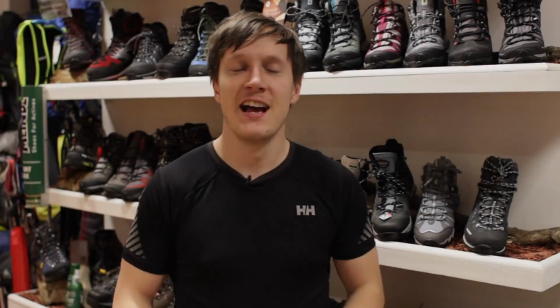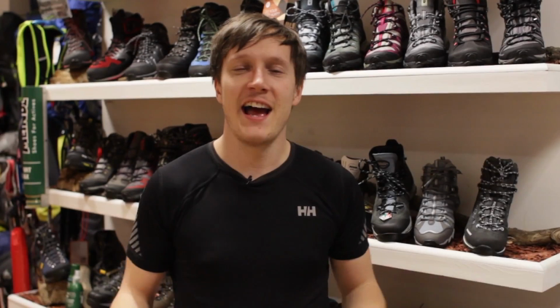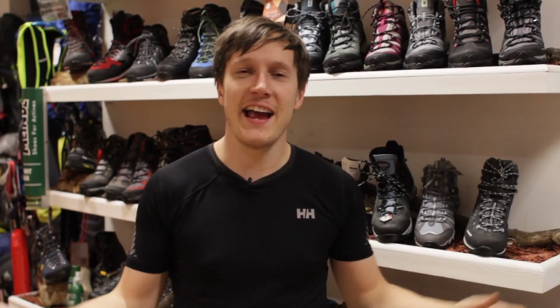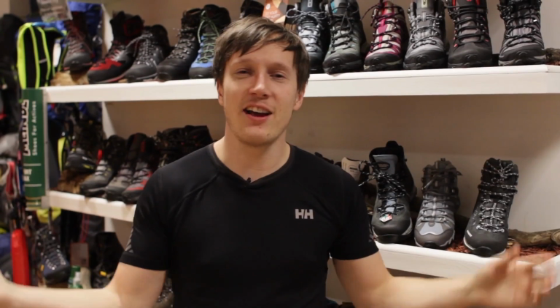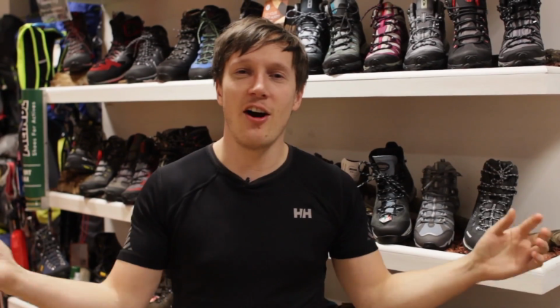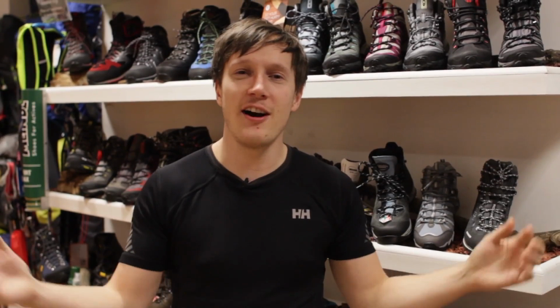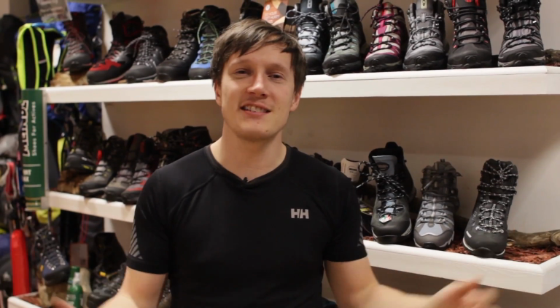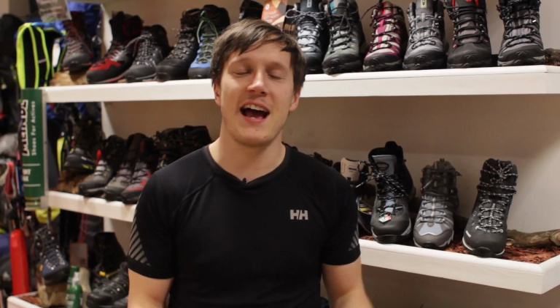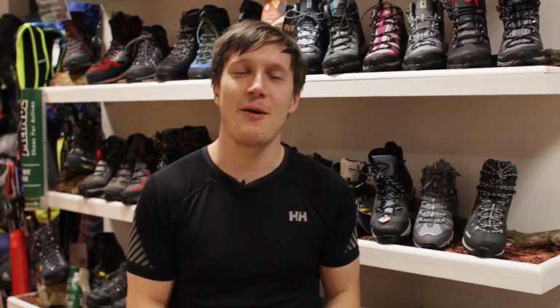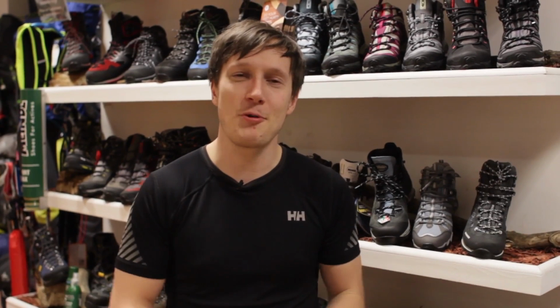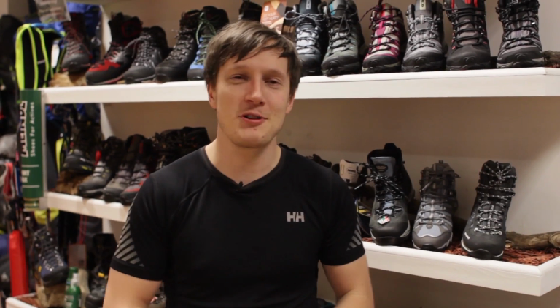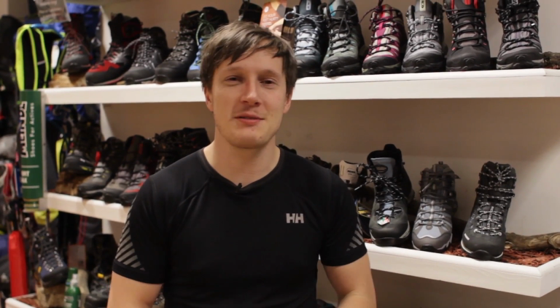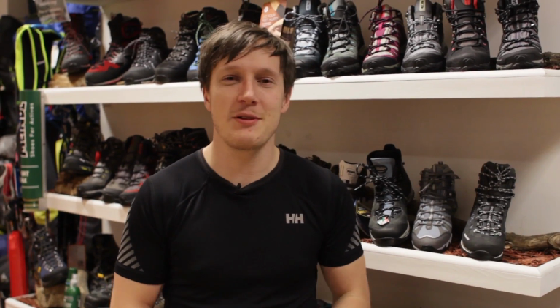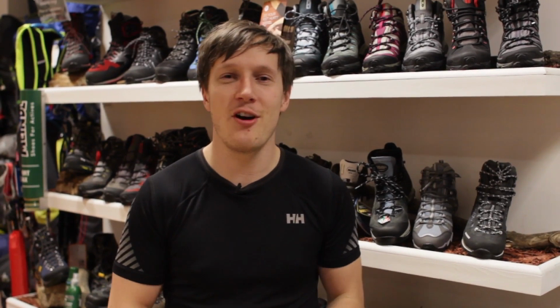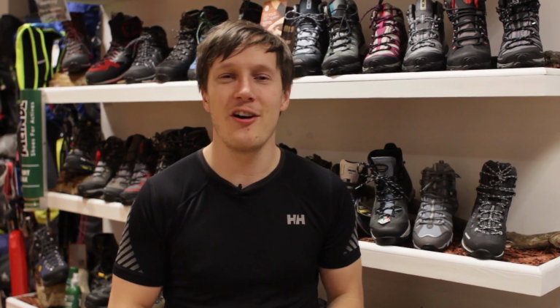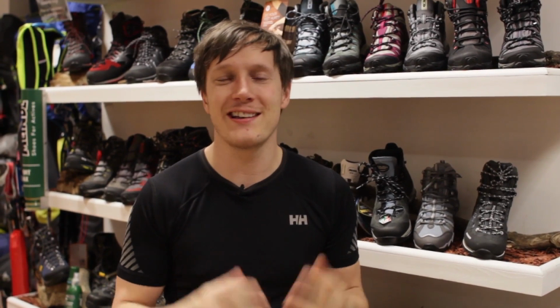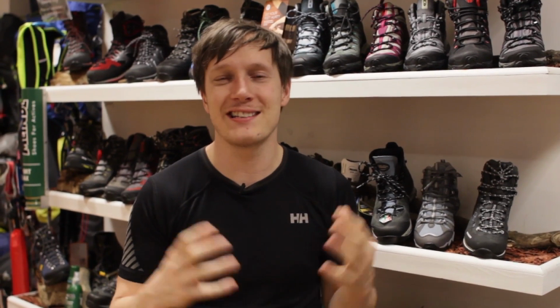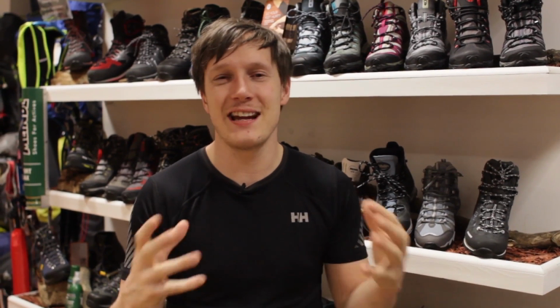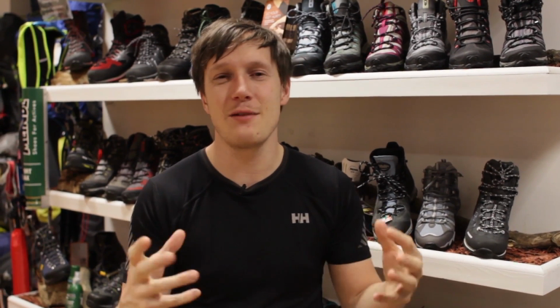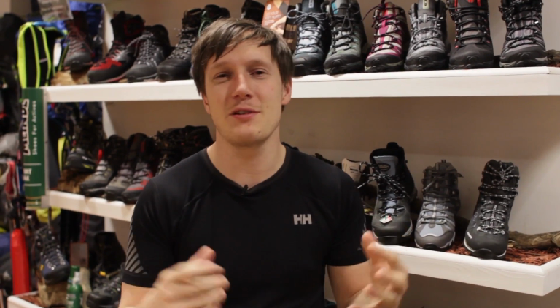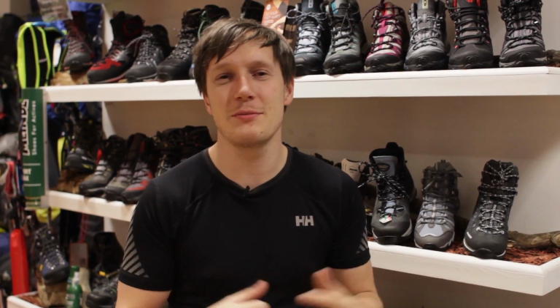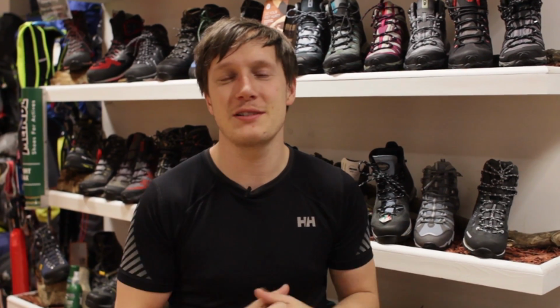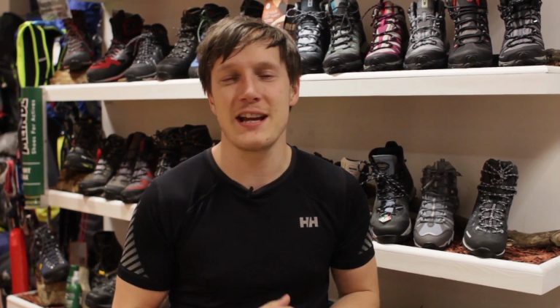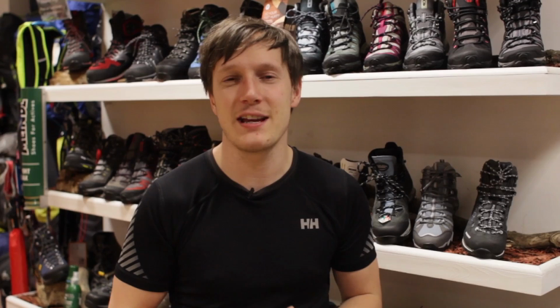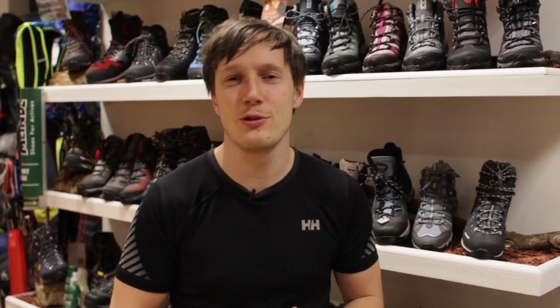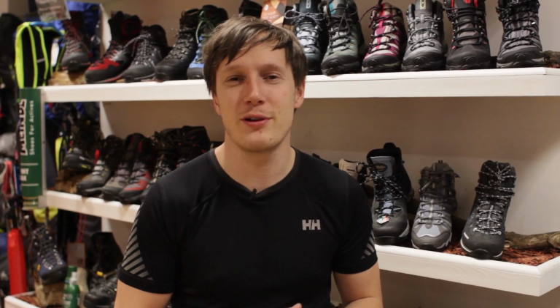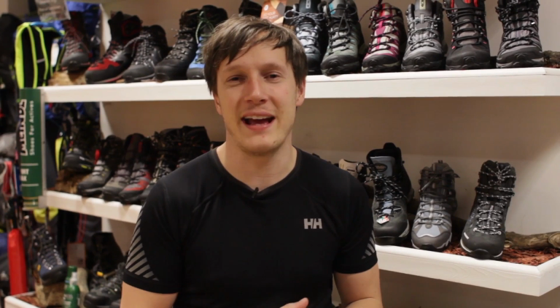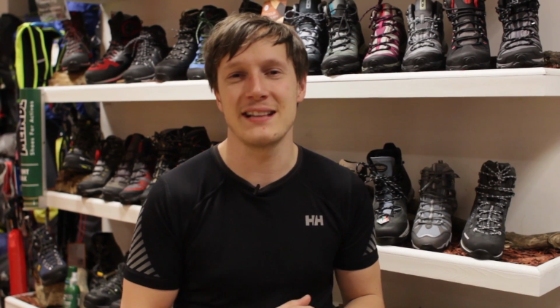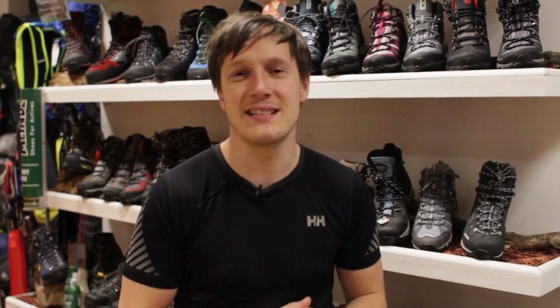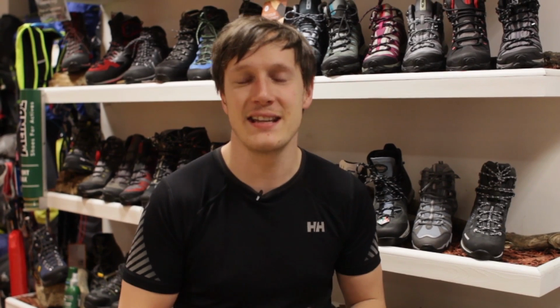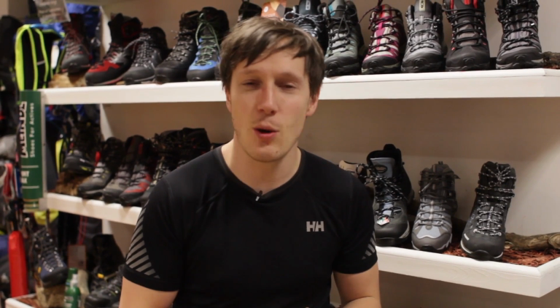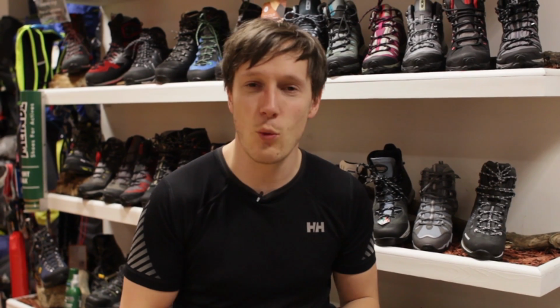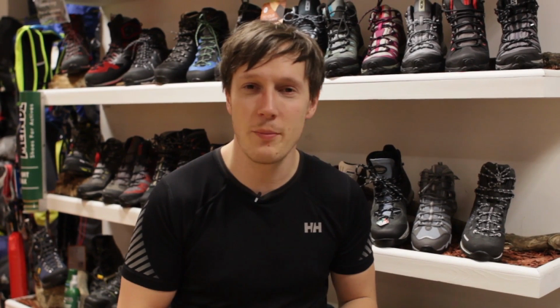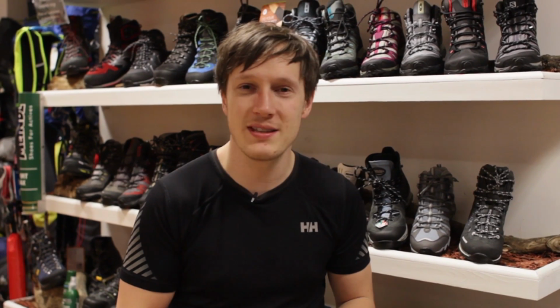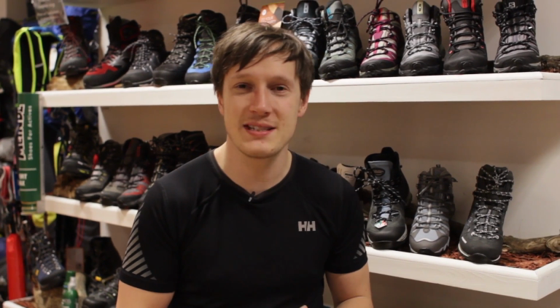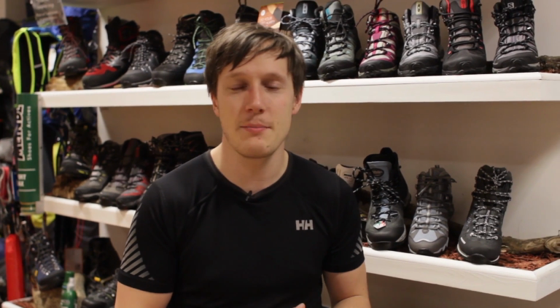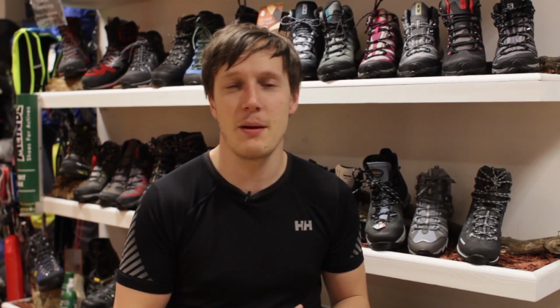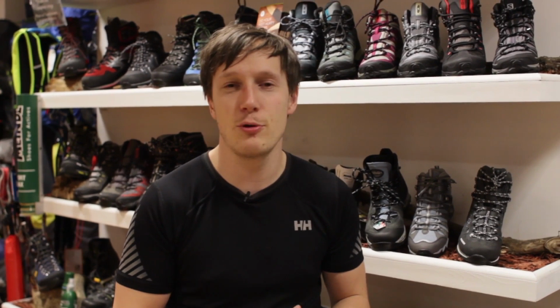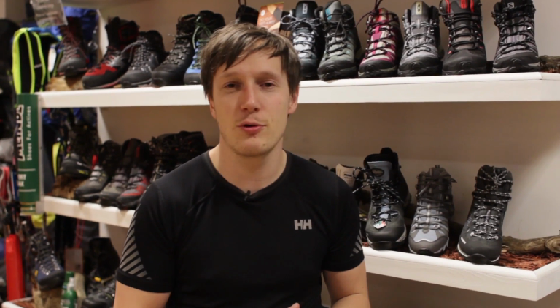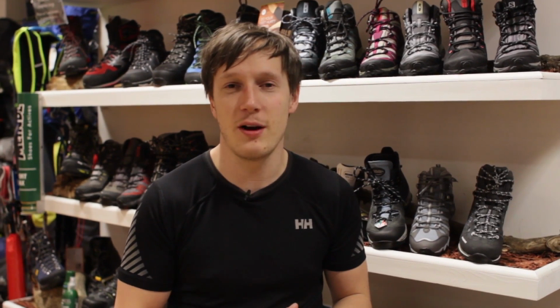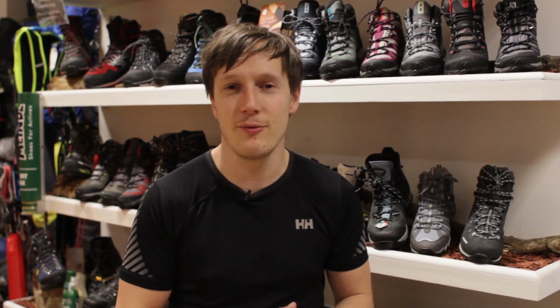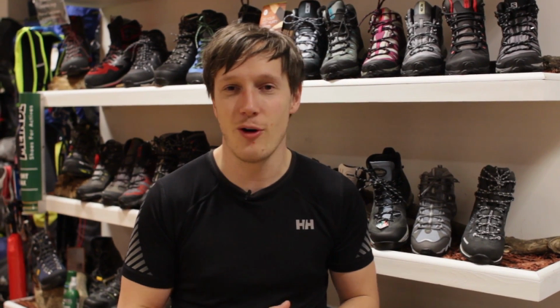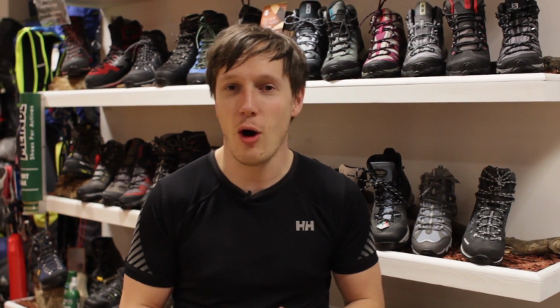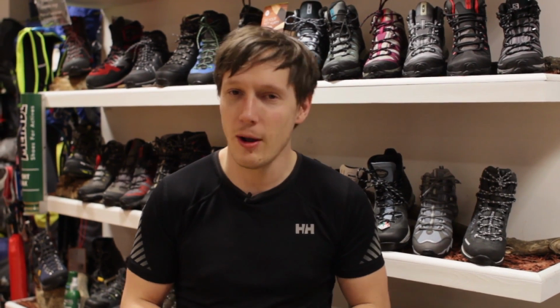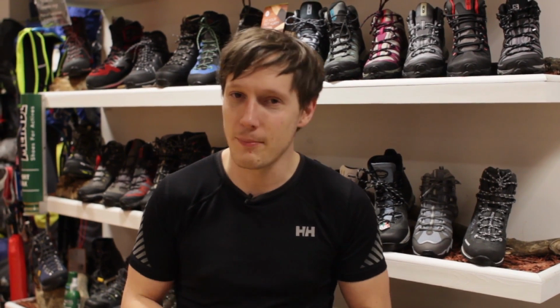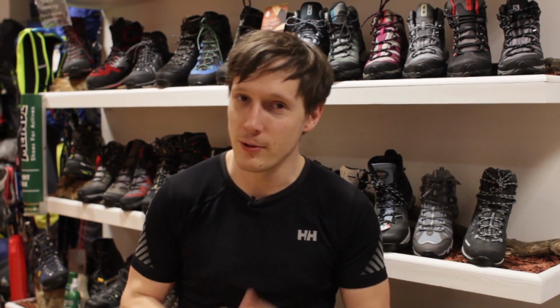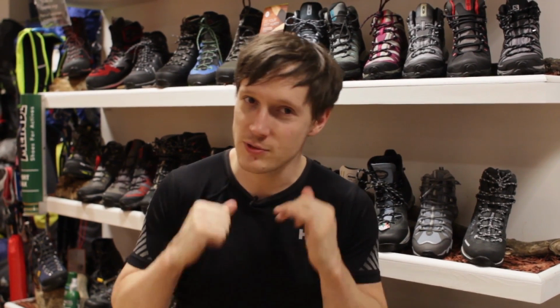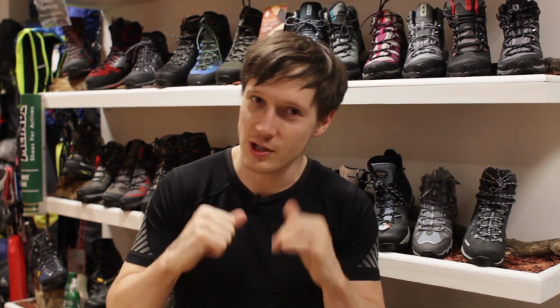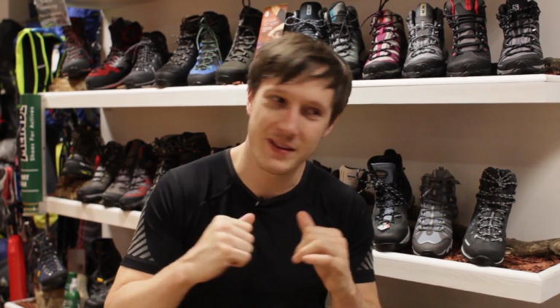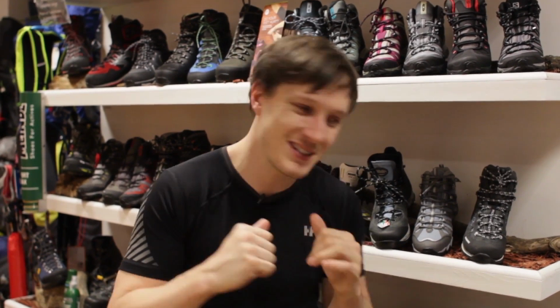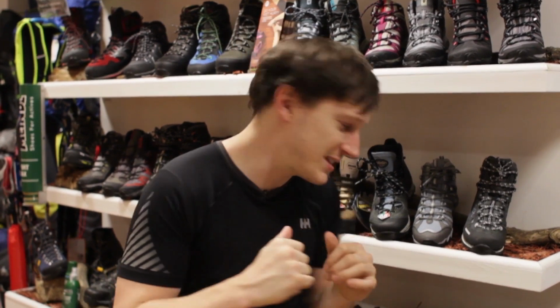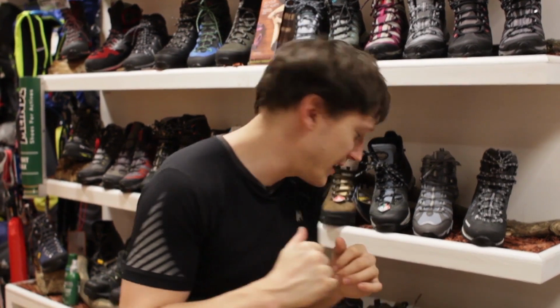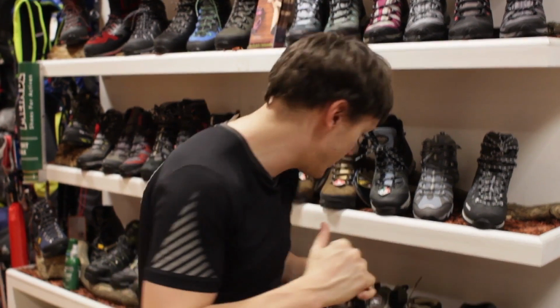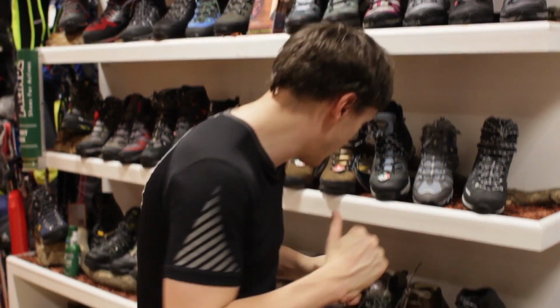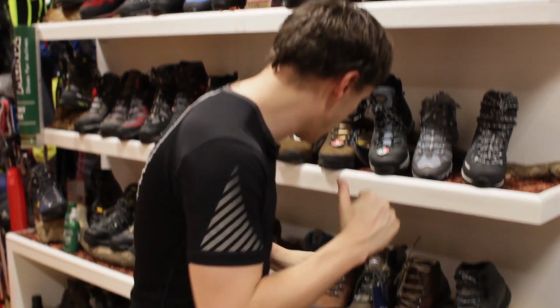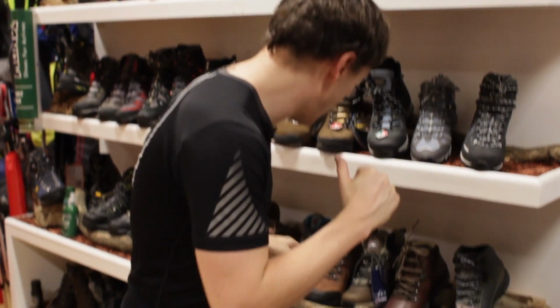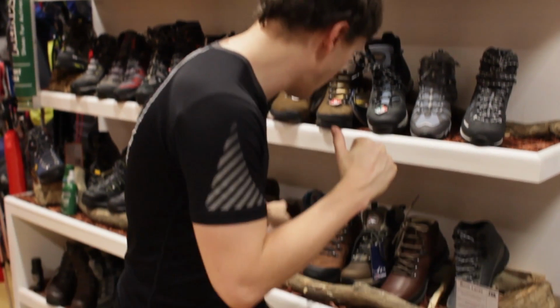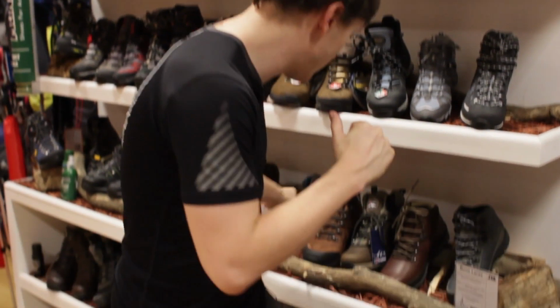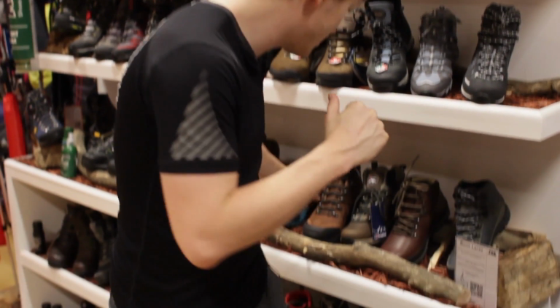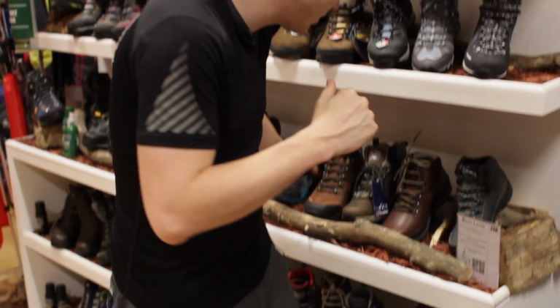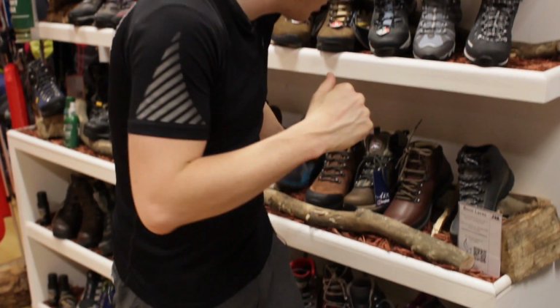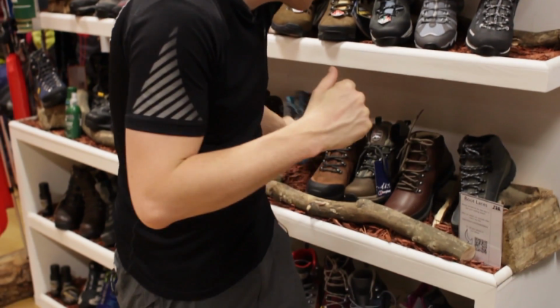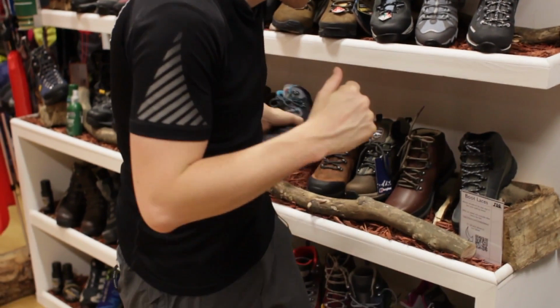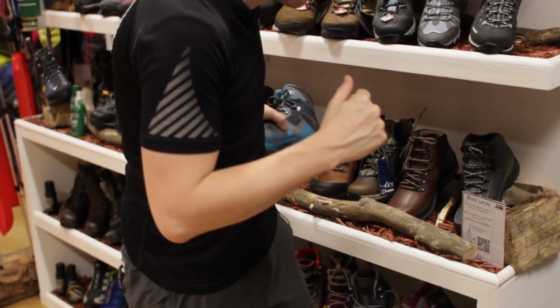Hey guys and welcome to Simply Hike. Today we're going to be taking a look at the women's Mammut Comfort High Boot. So let's take a closer look now.